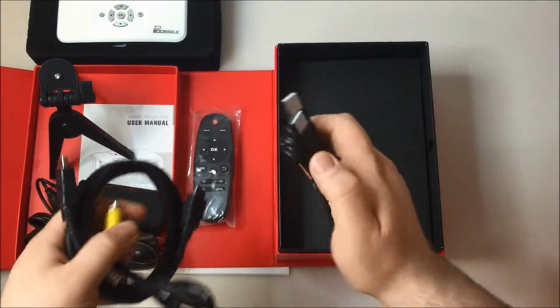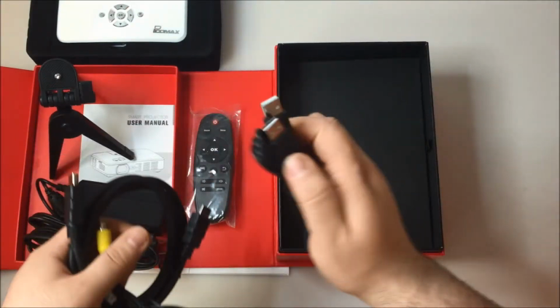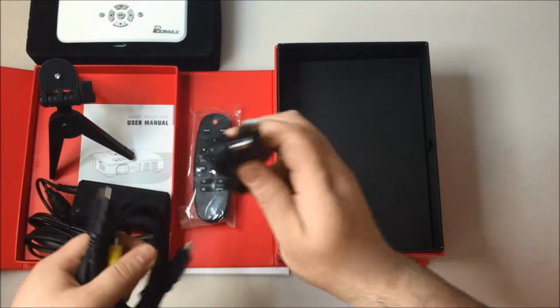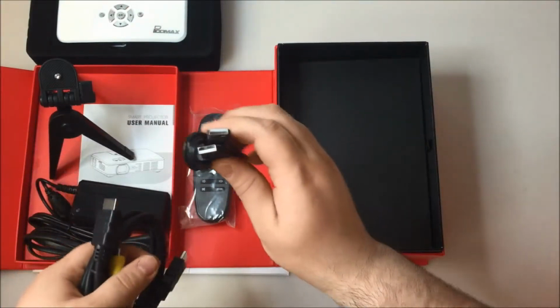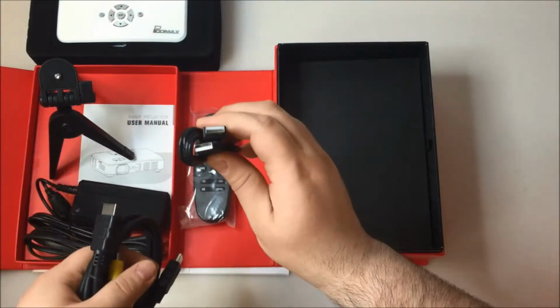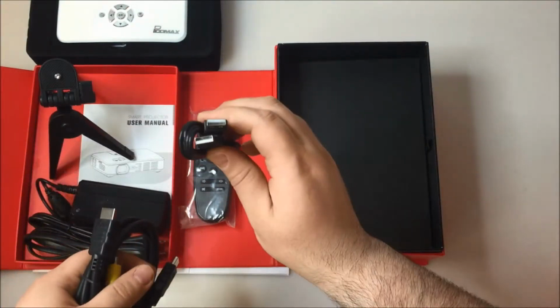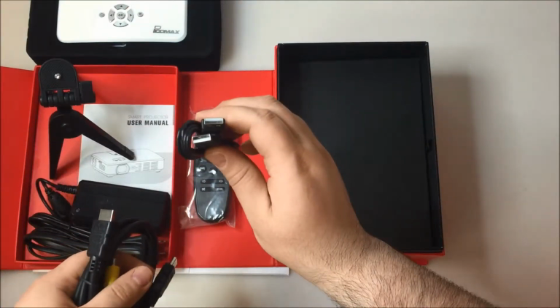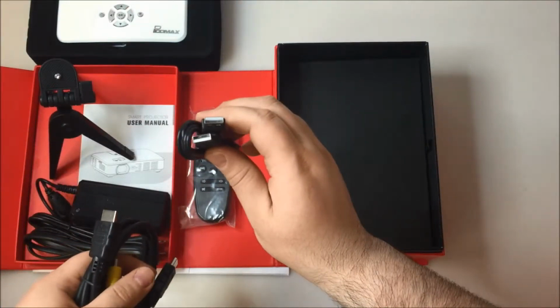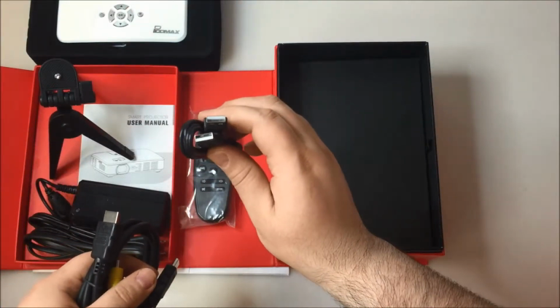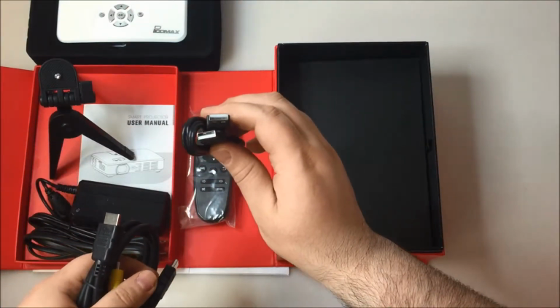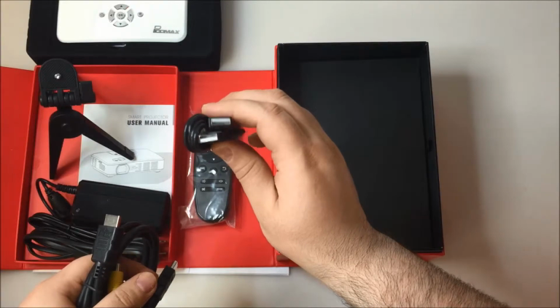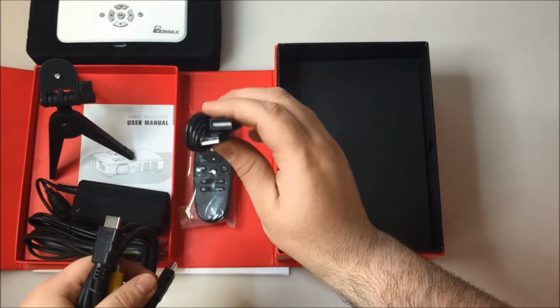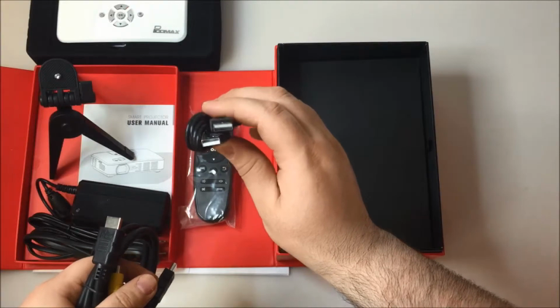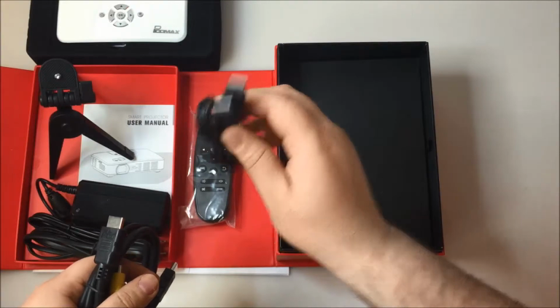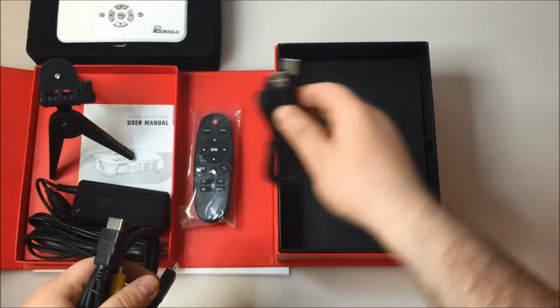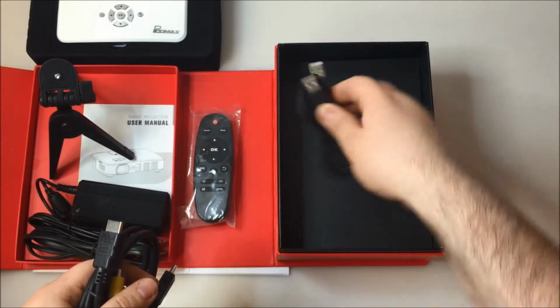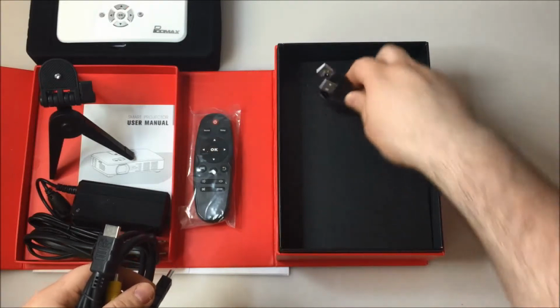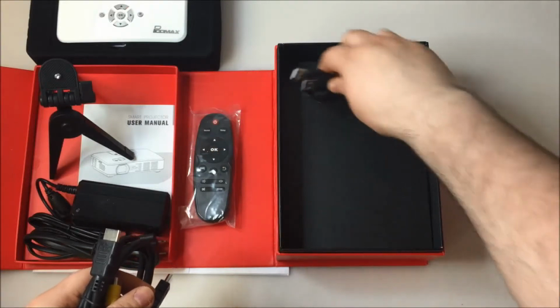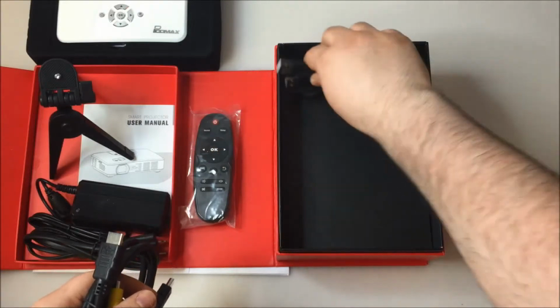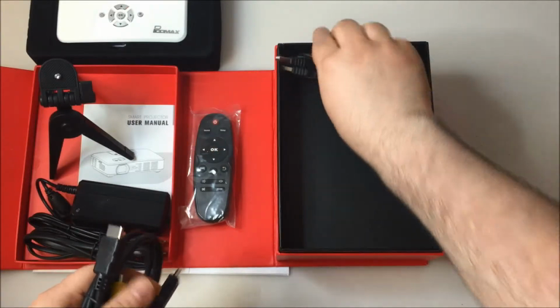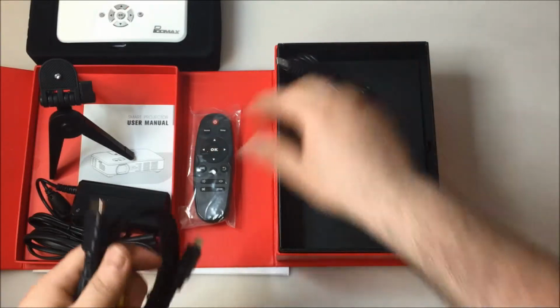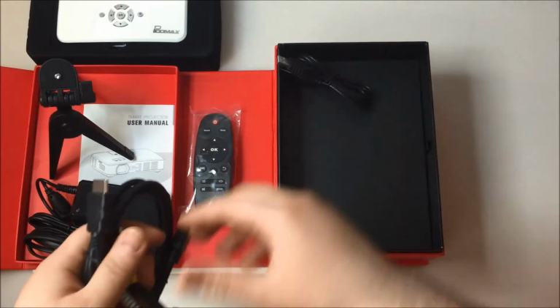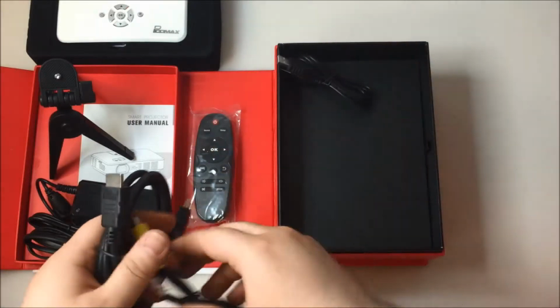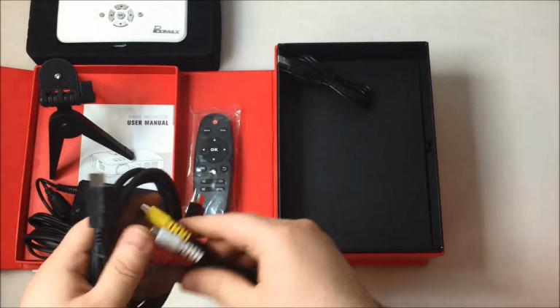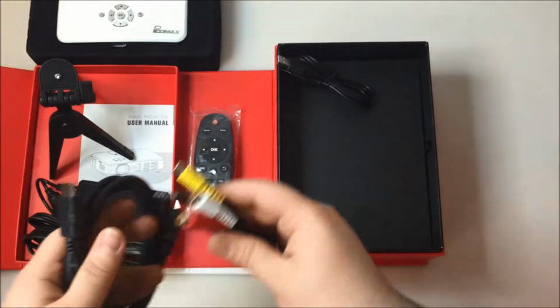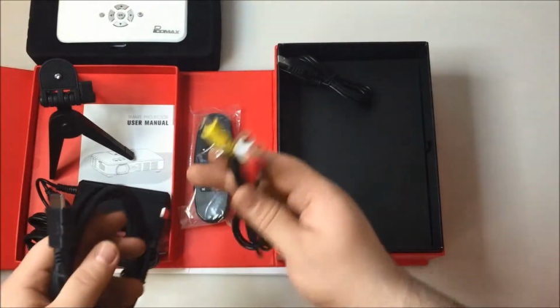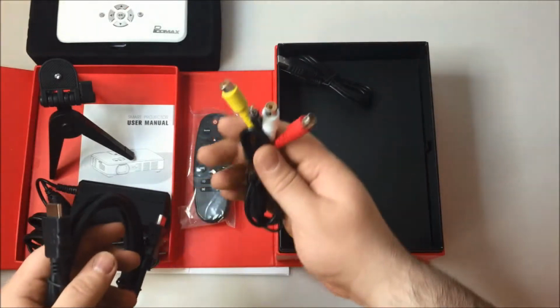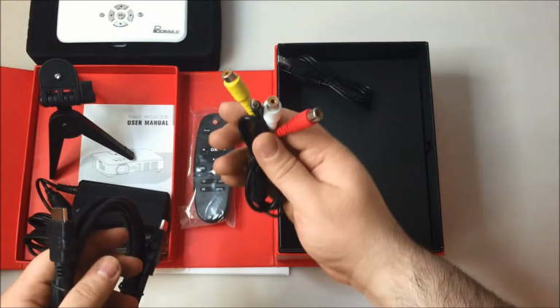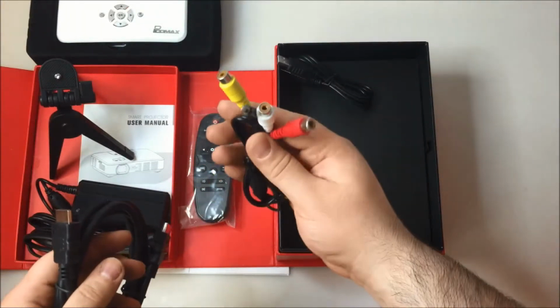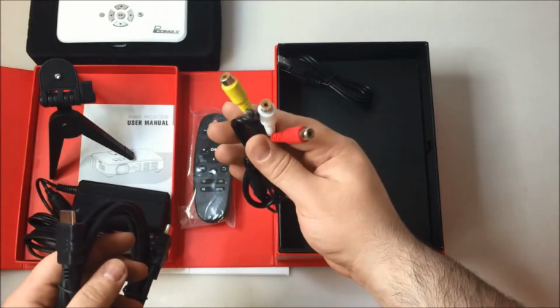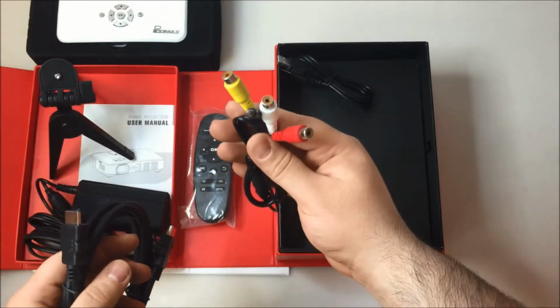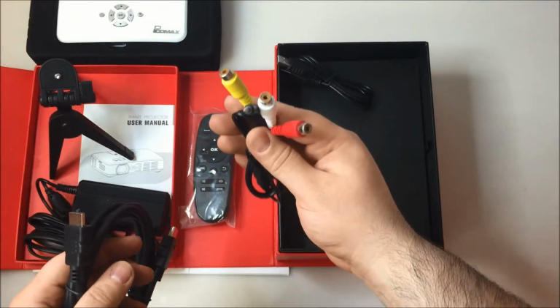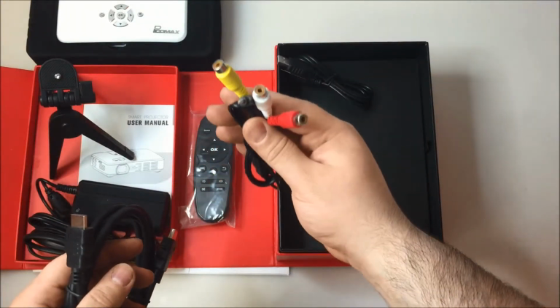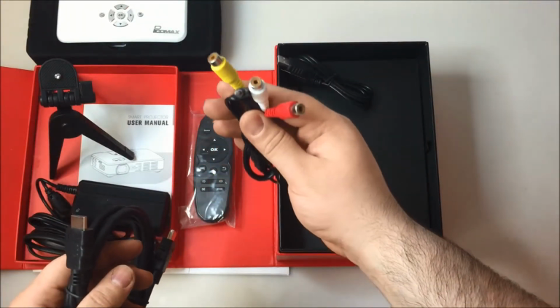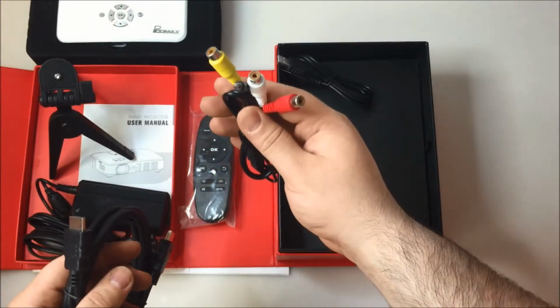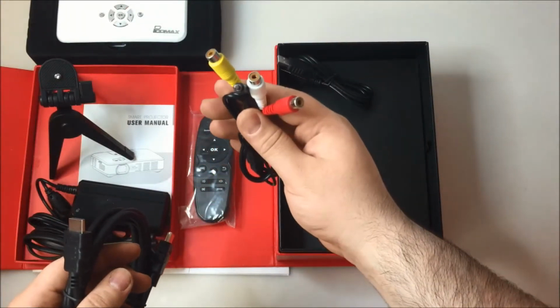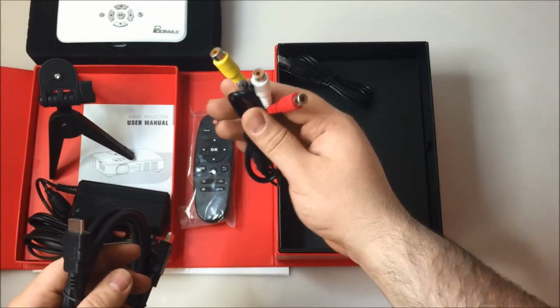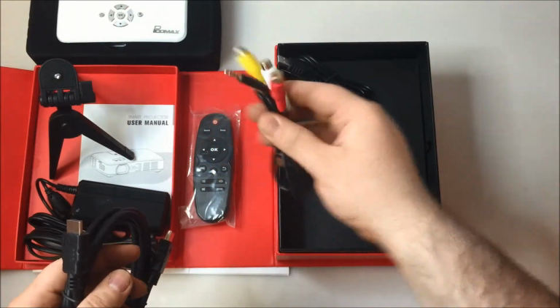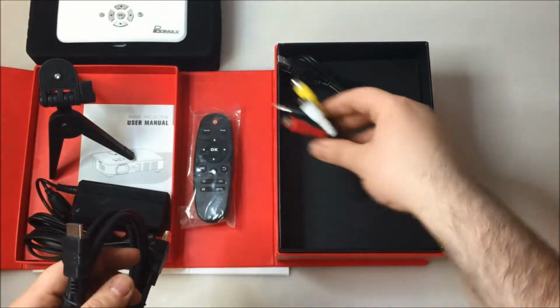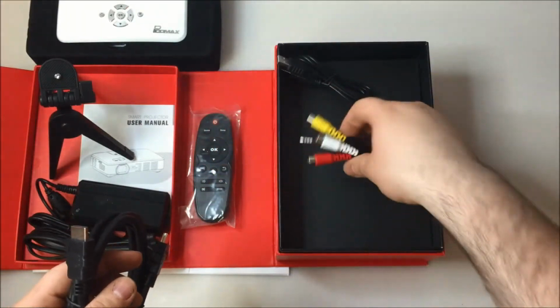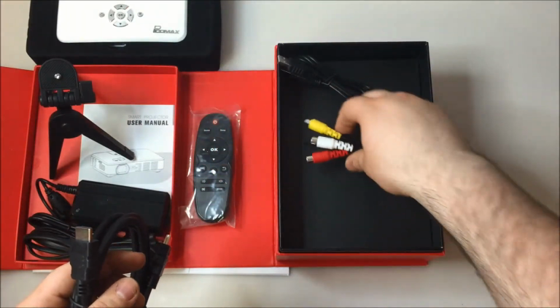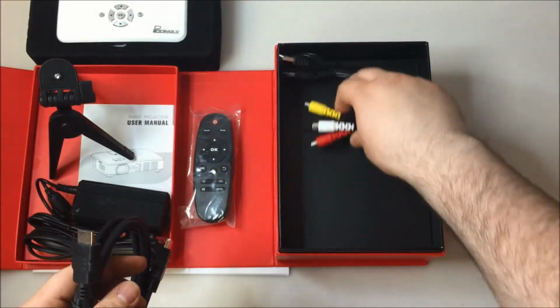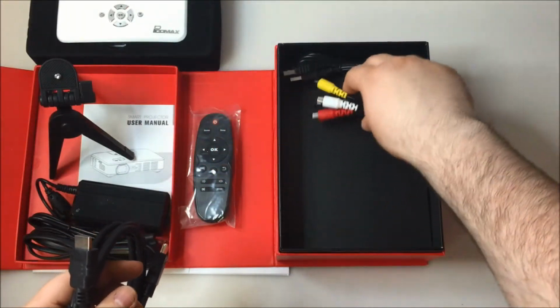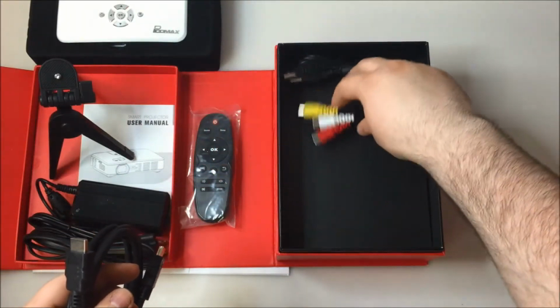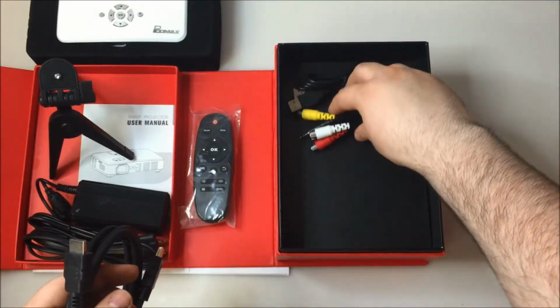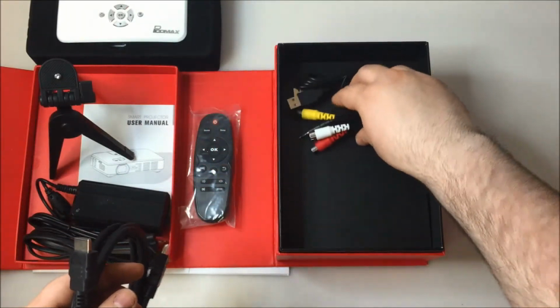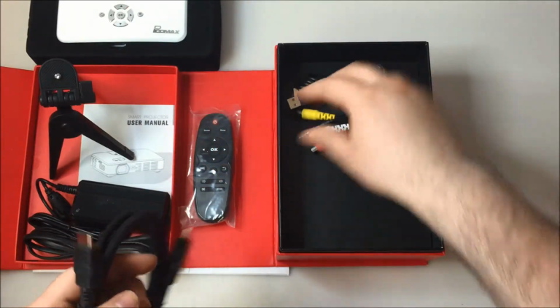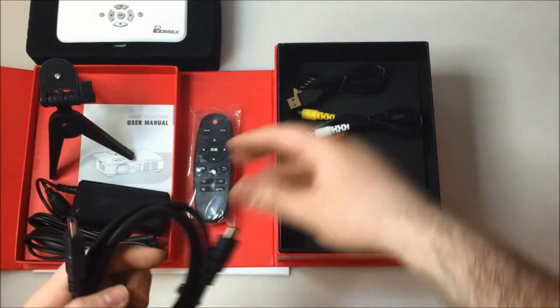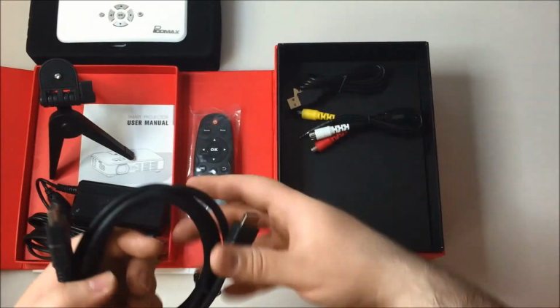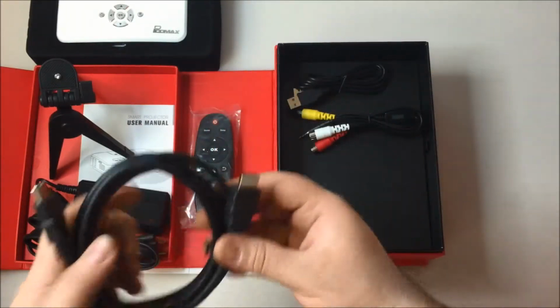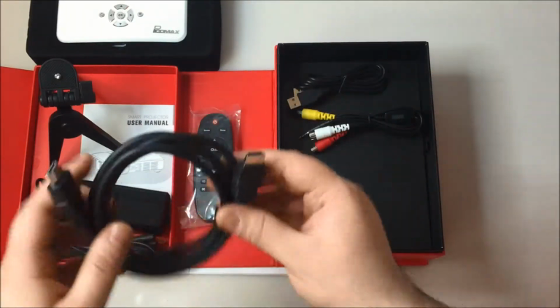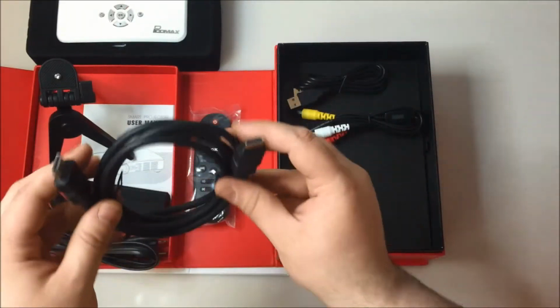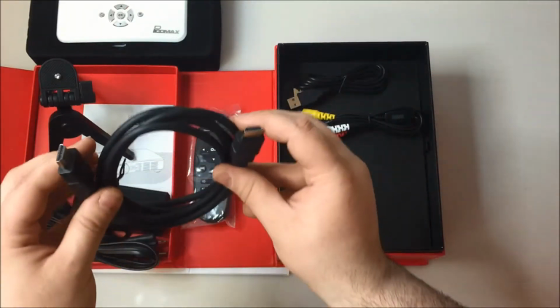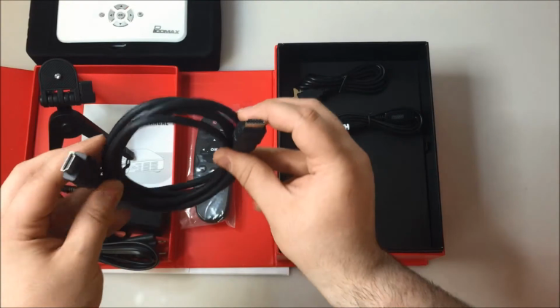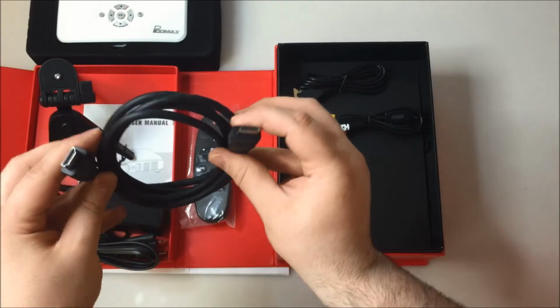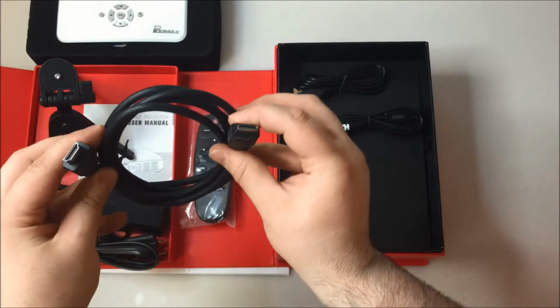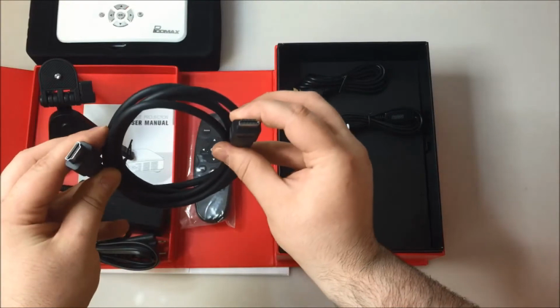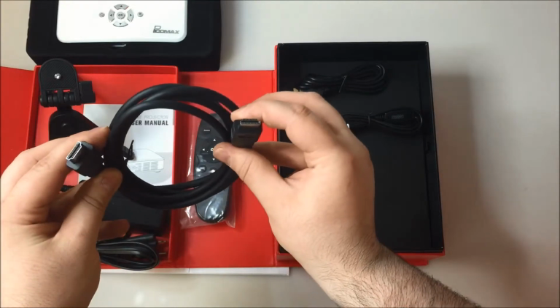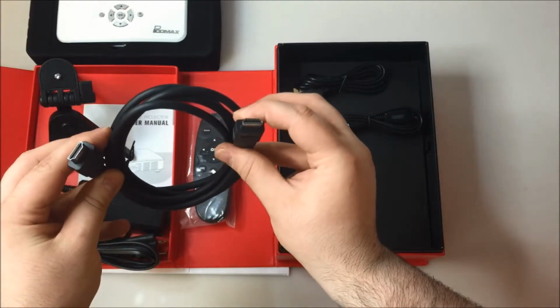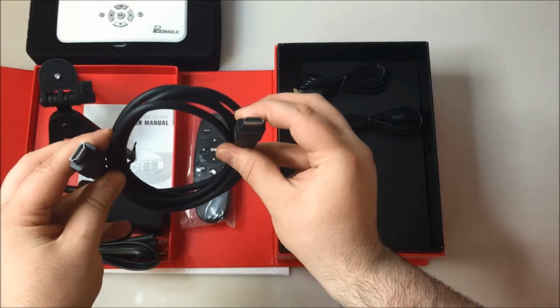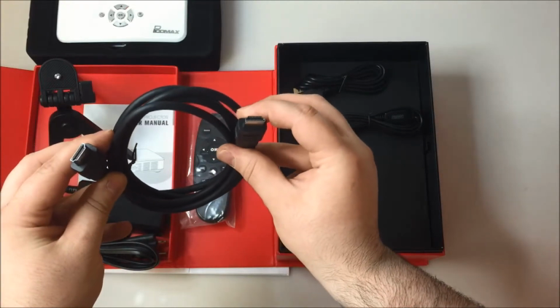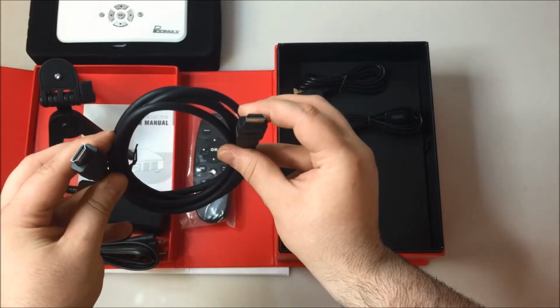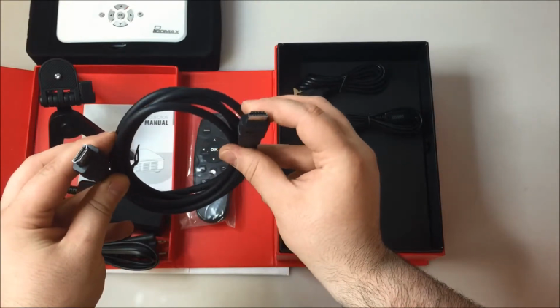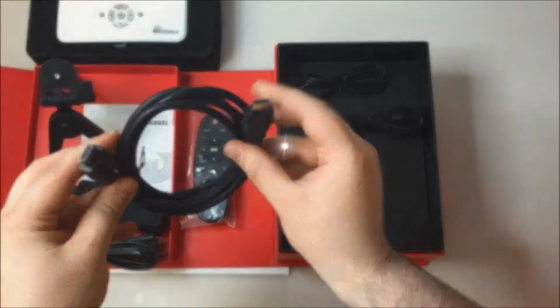USB to USB, audio video cable, and your HDMI cable.